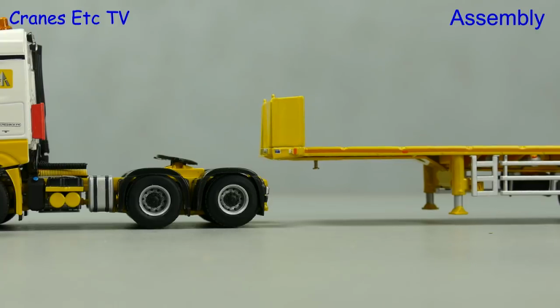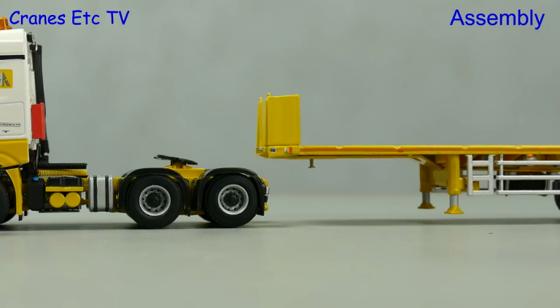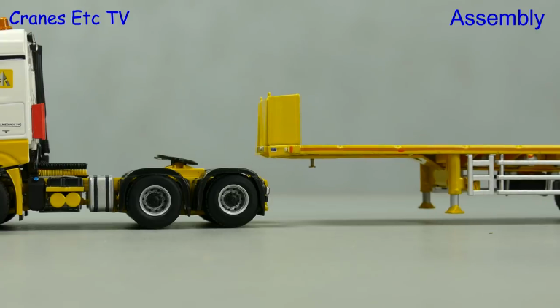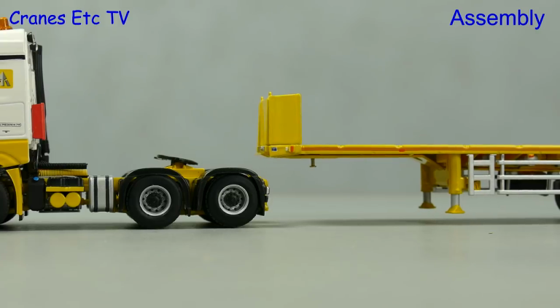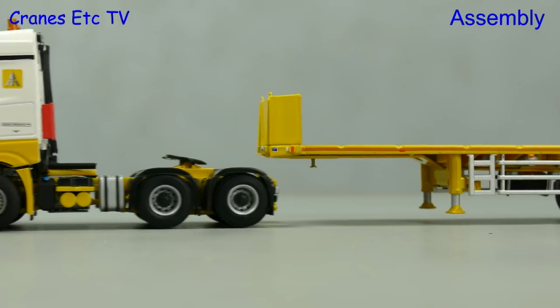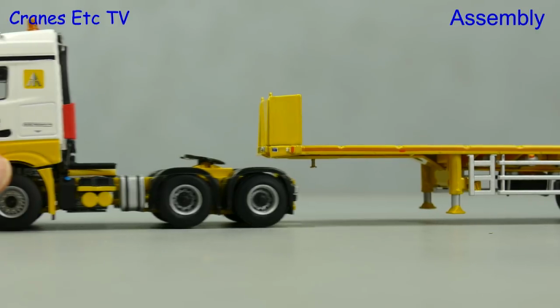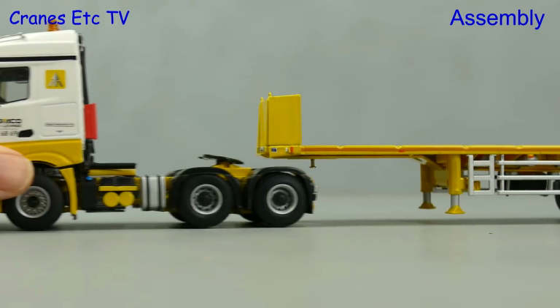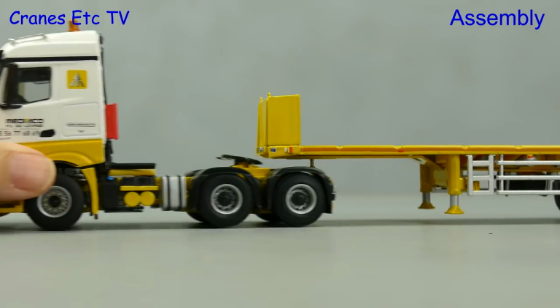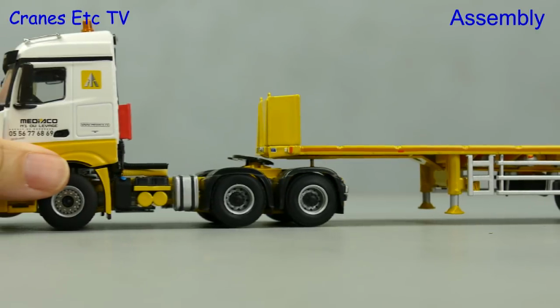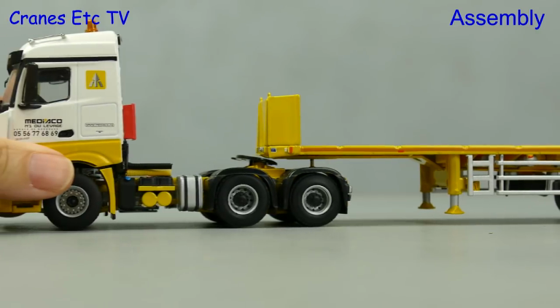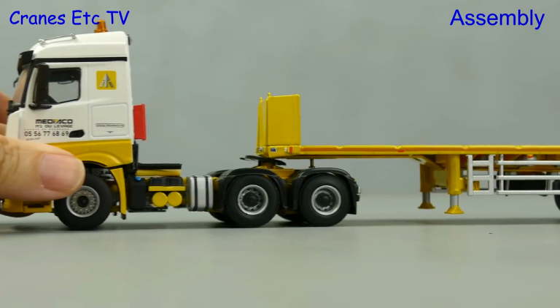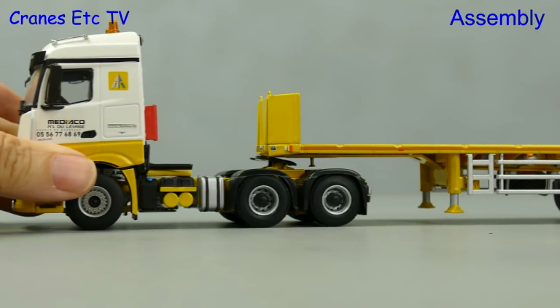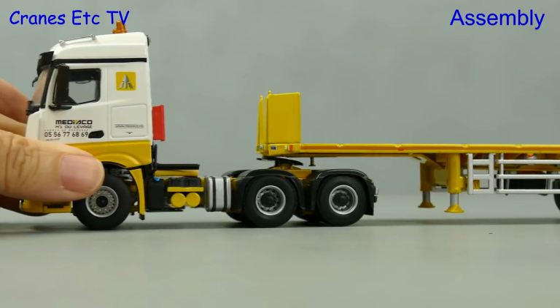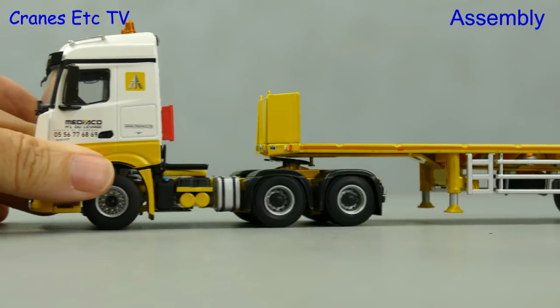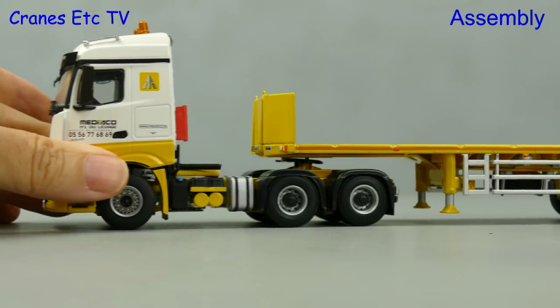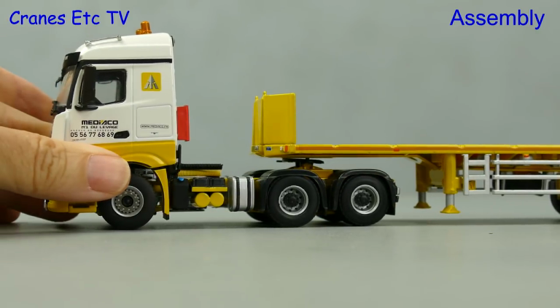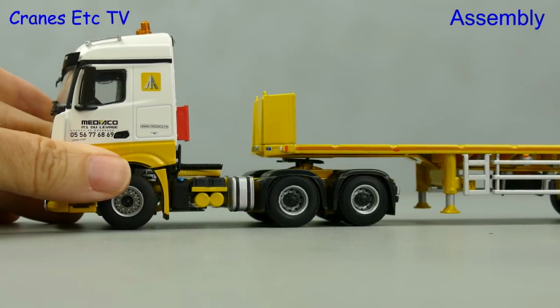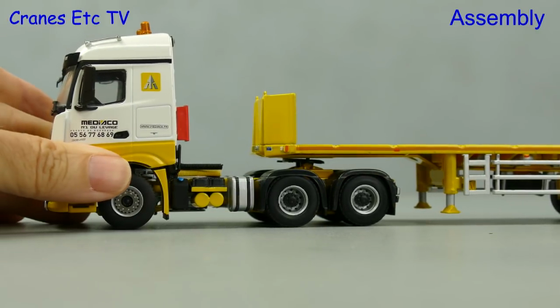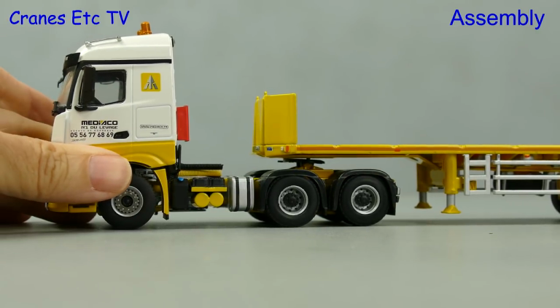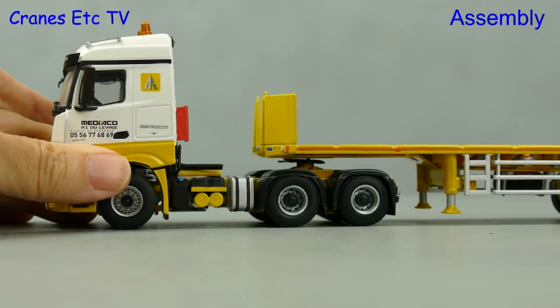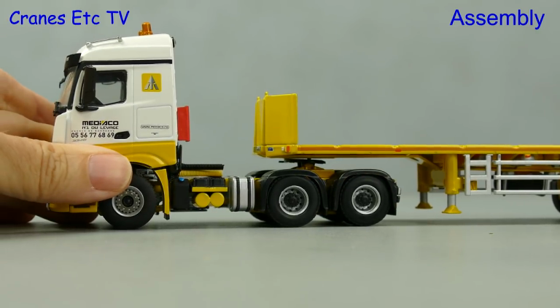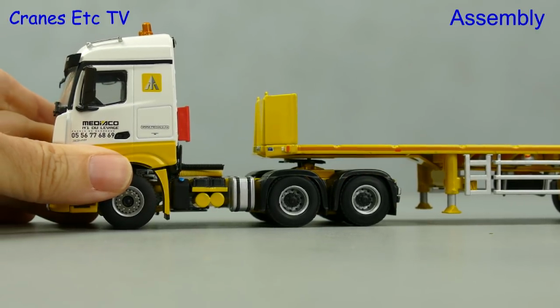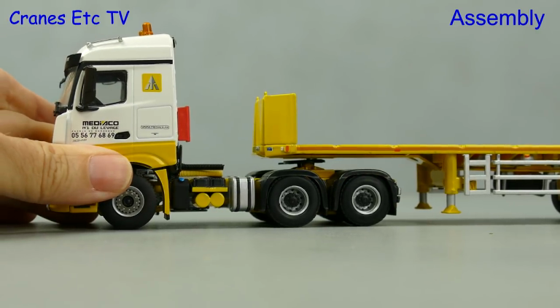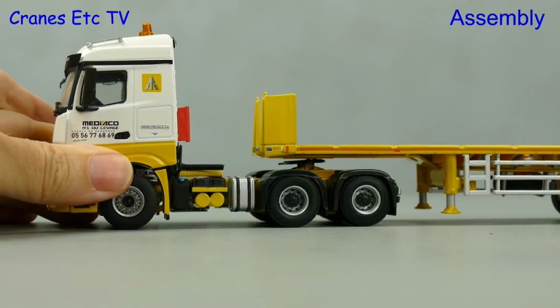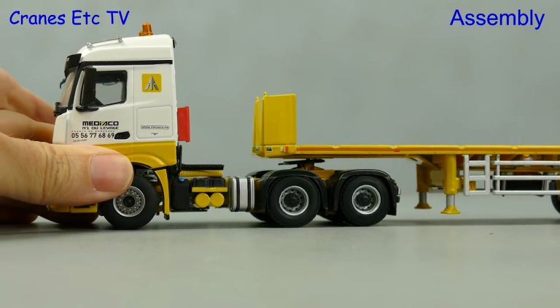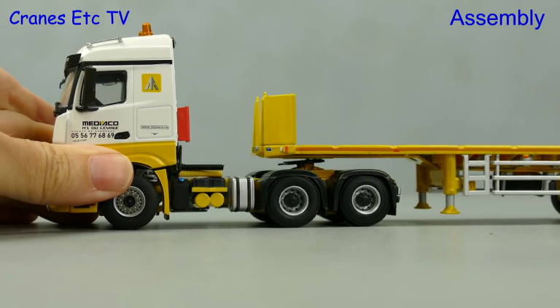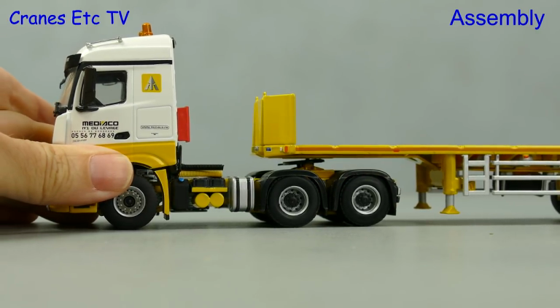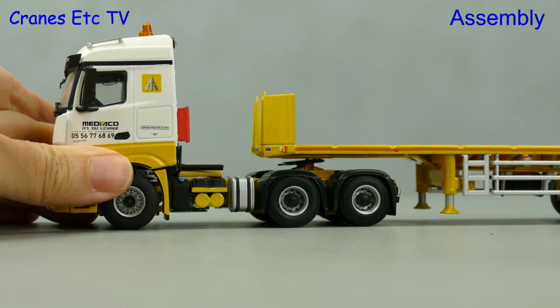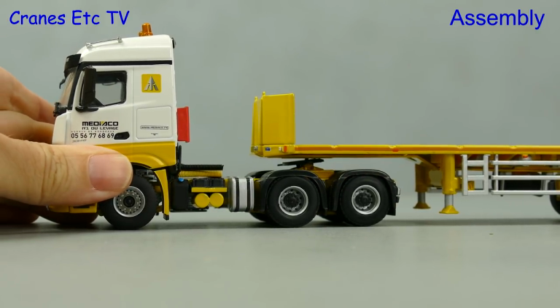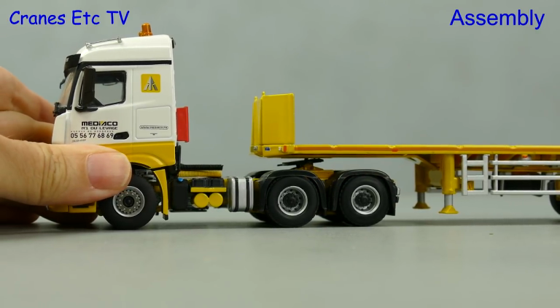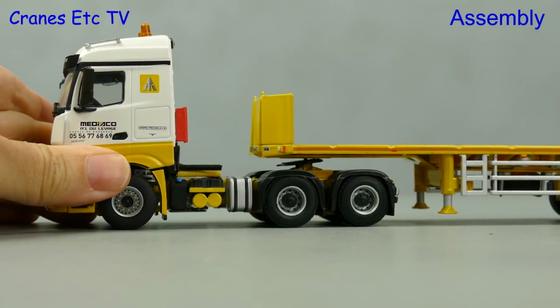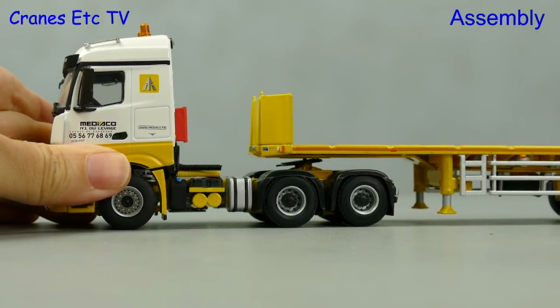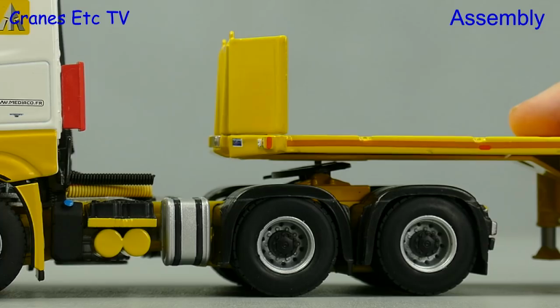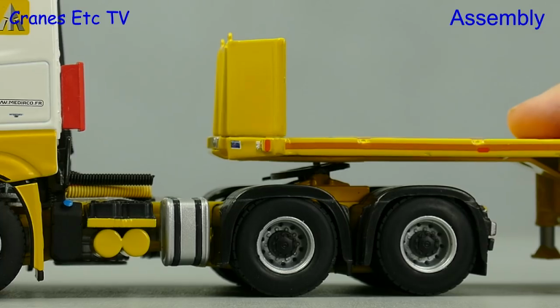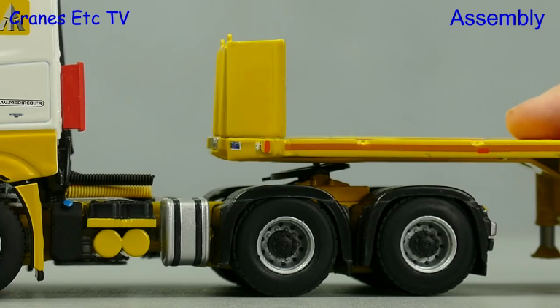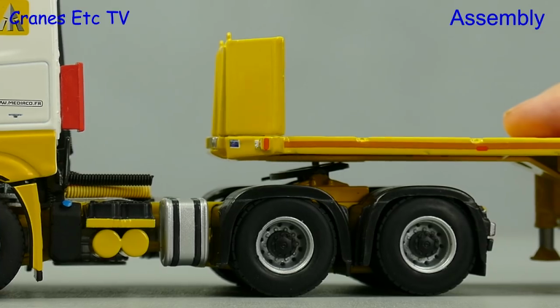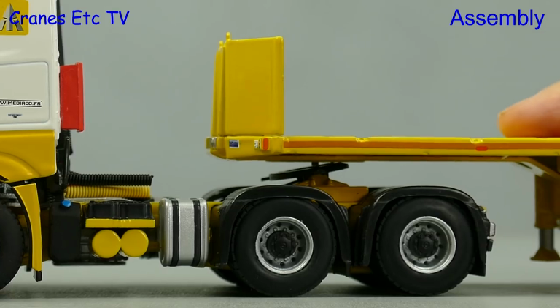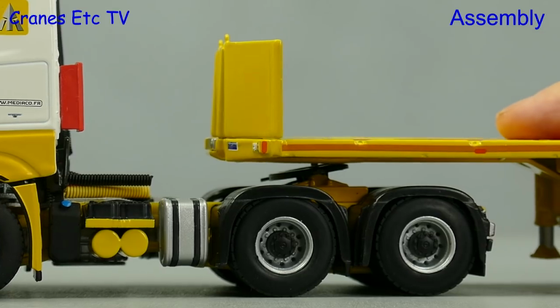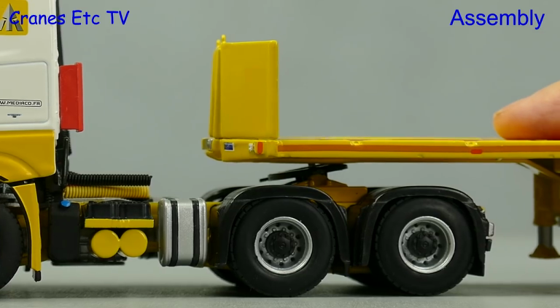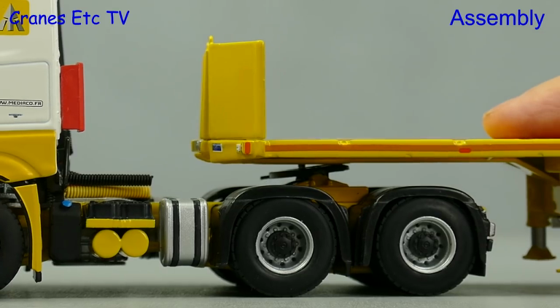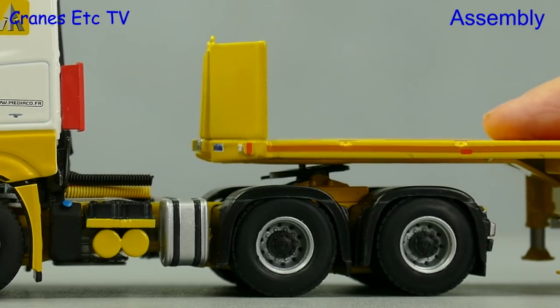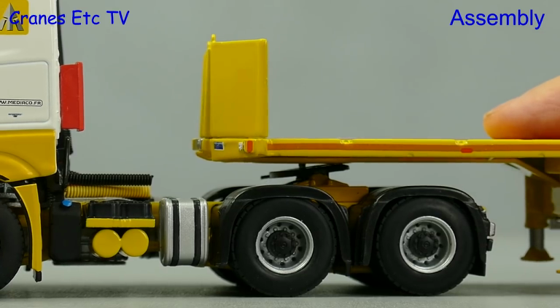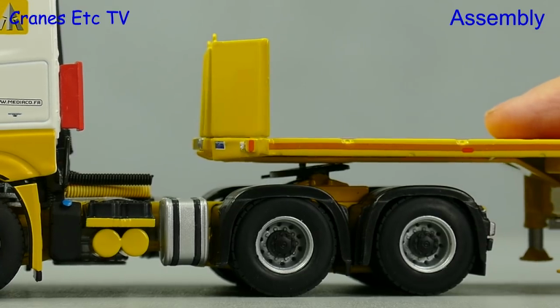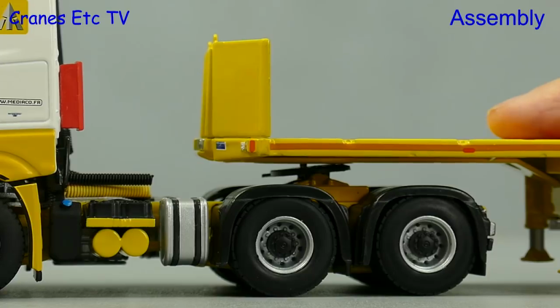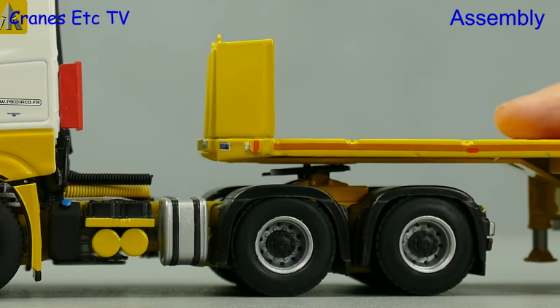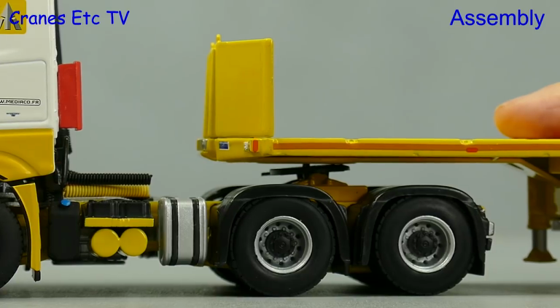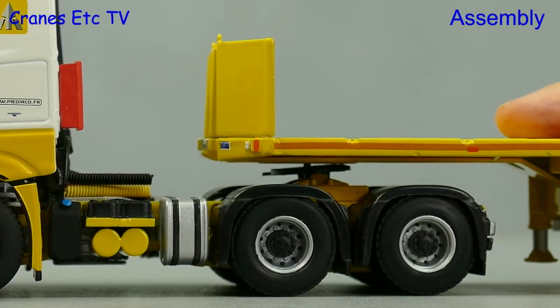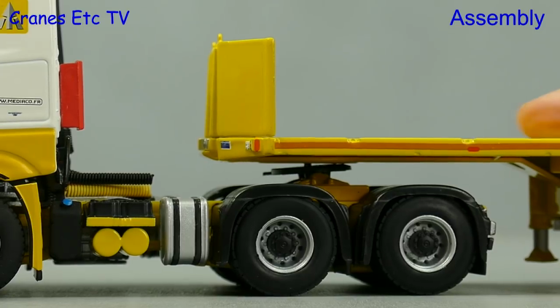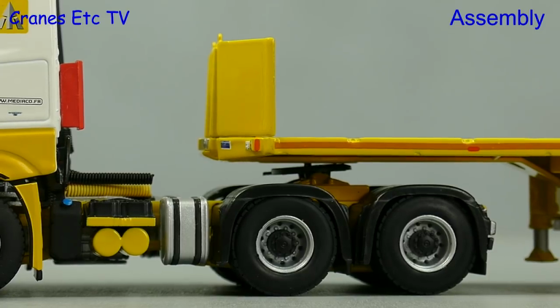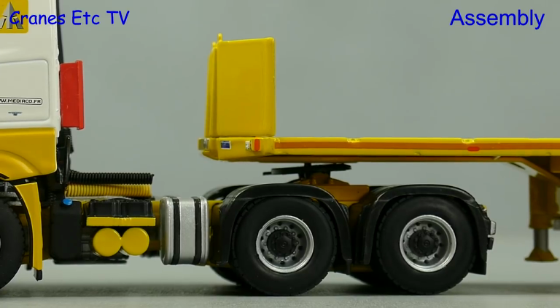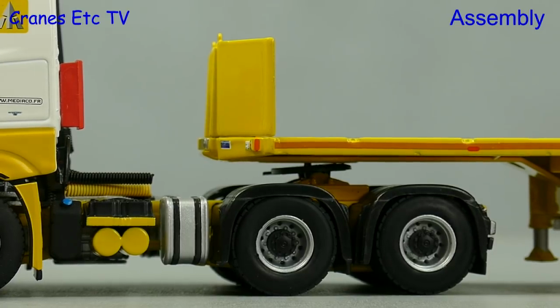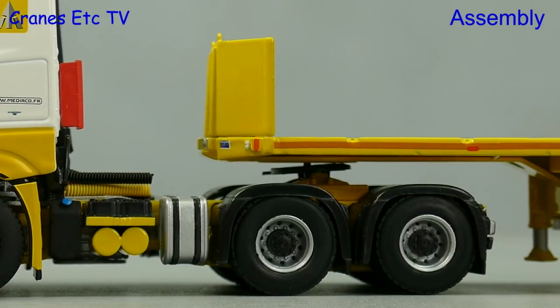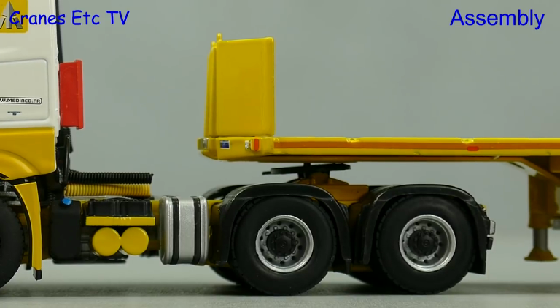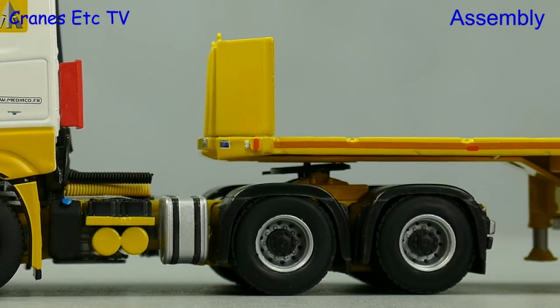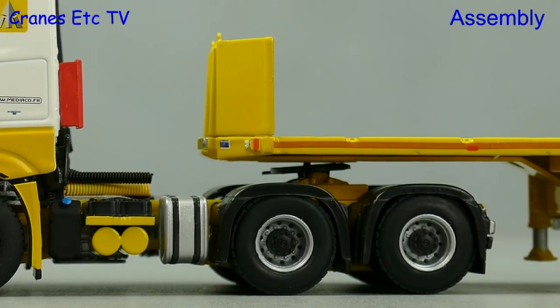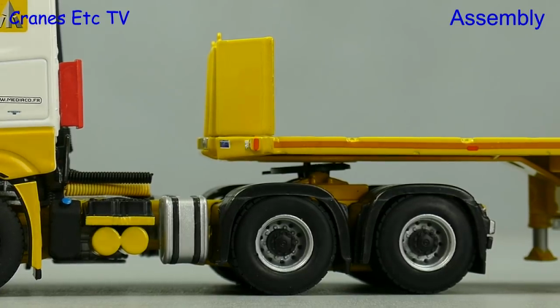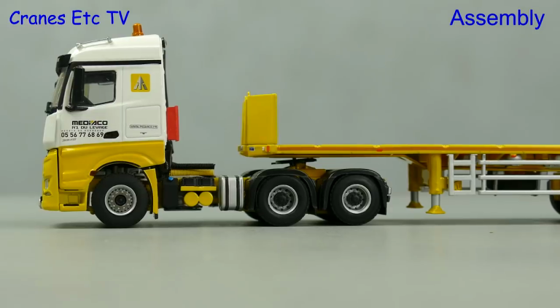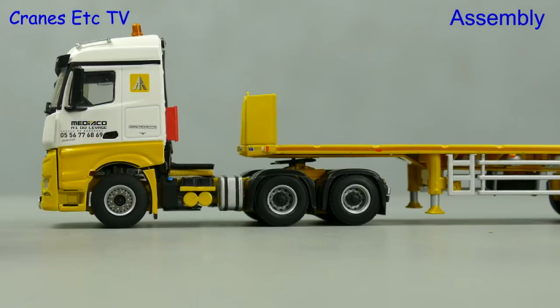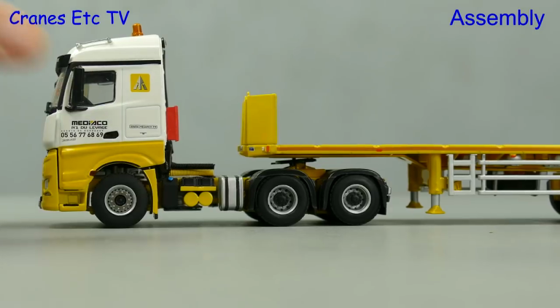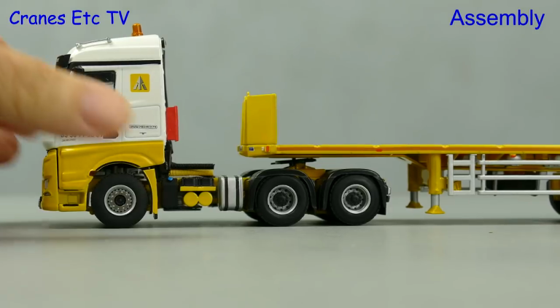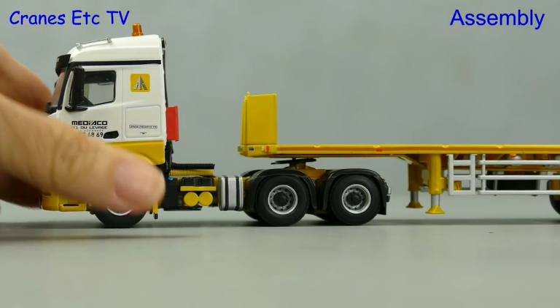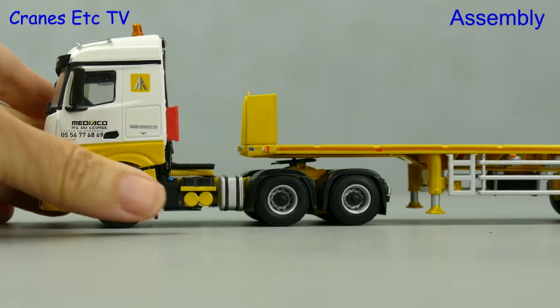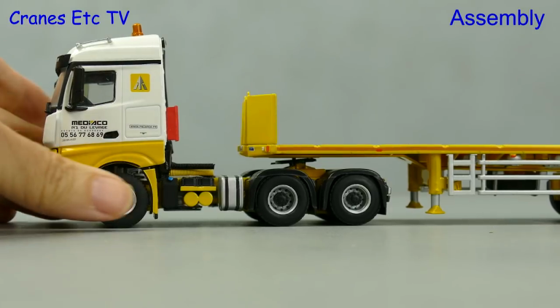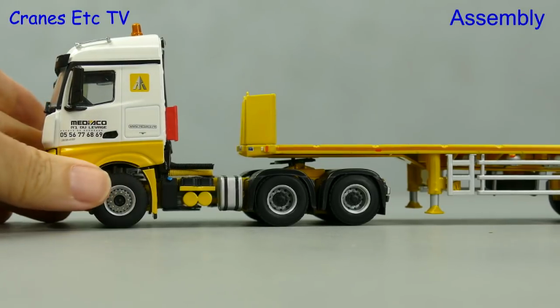There's not really any assembly to do — you just hook up the tractor to the trailer and clunk click does the trick.